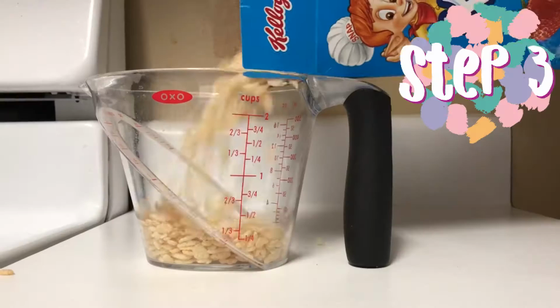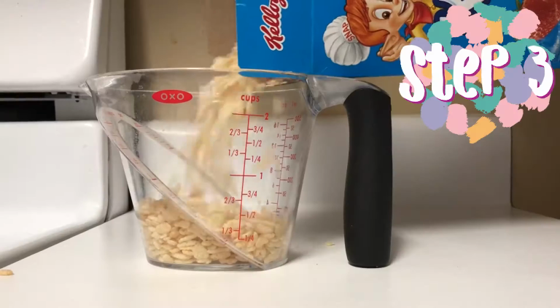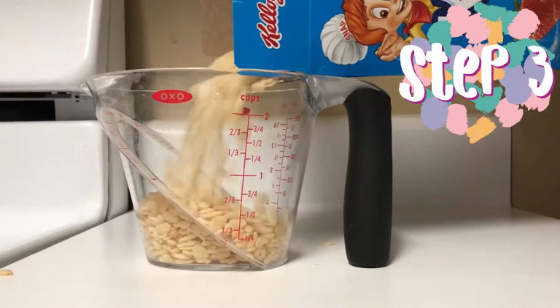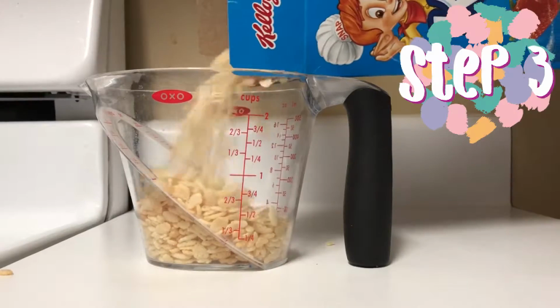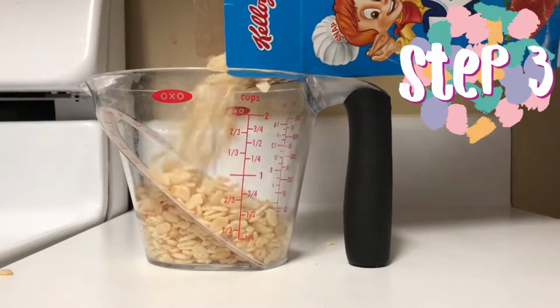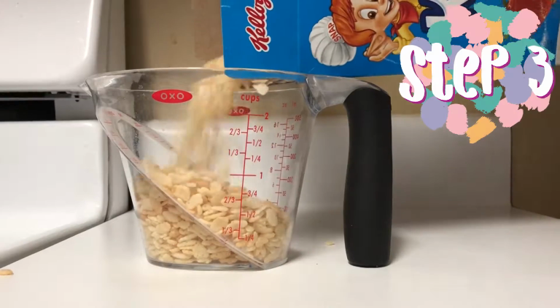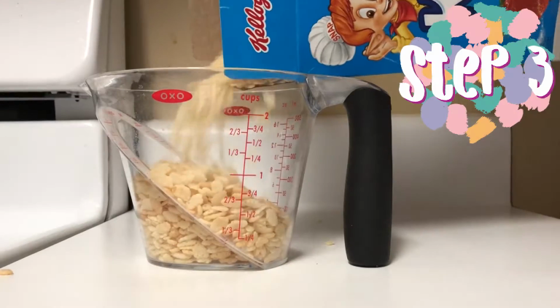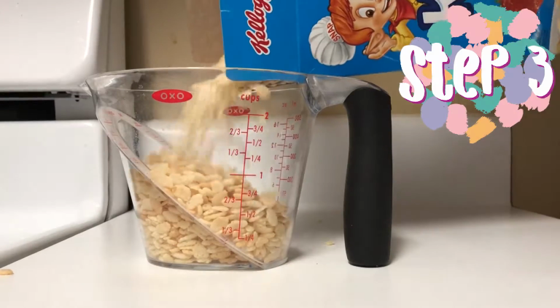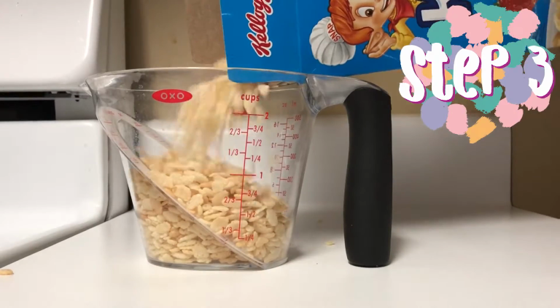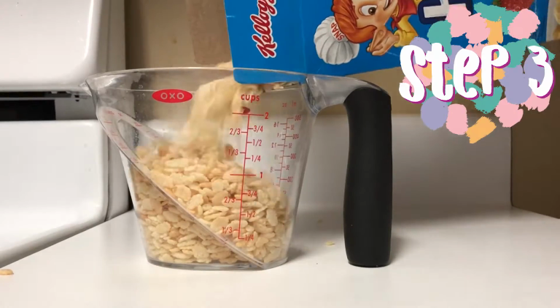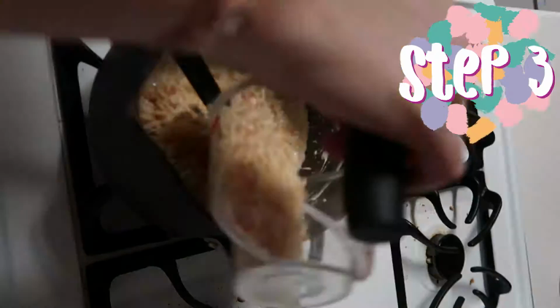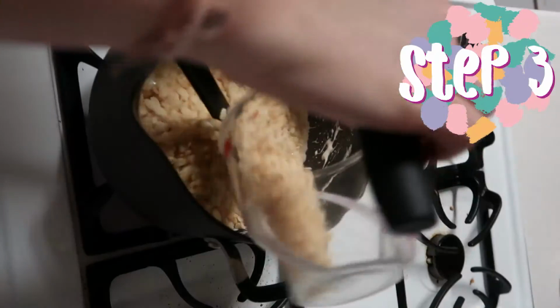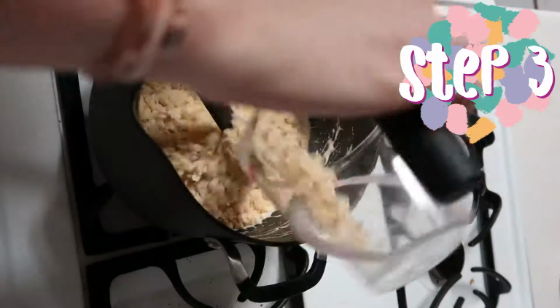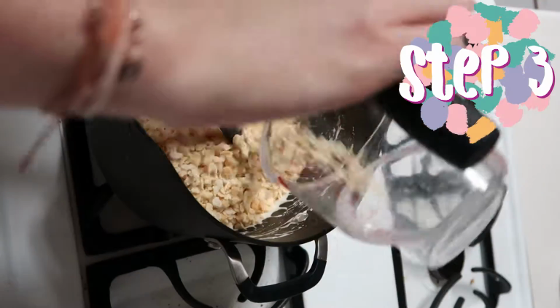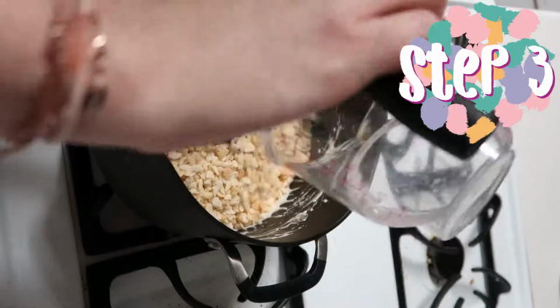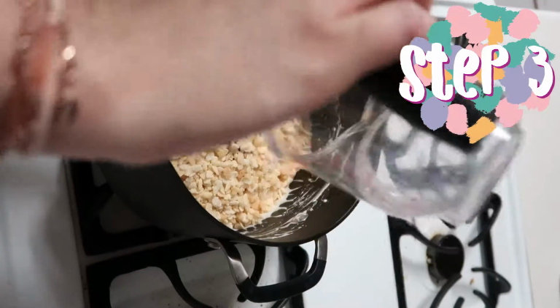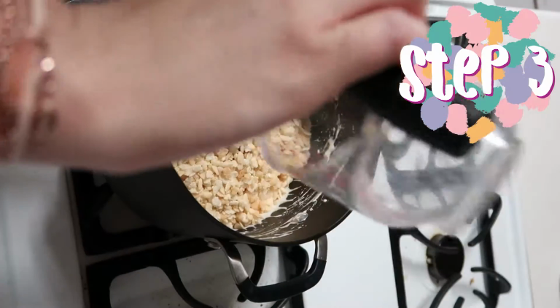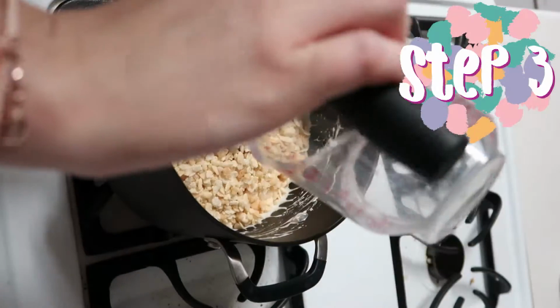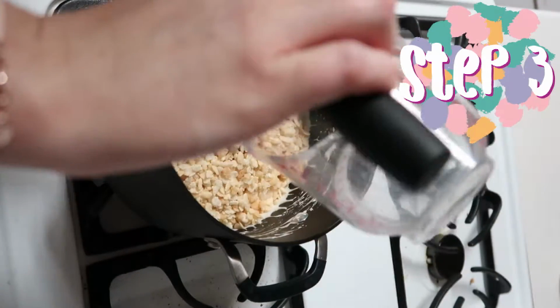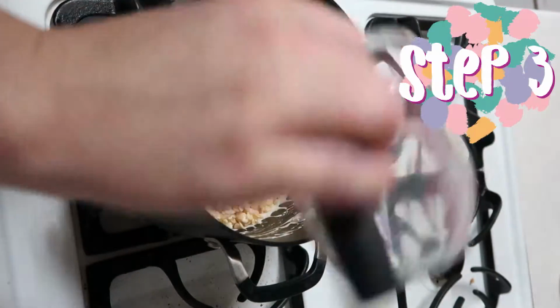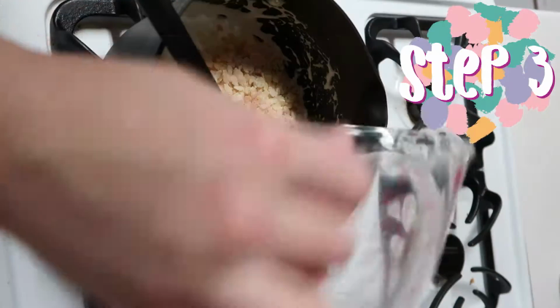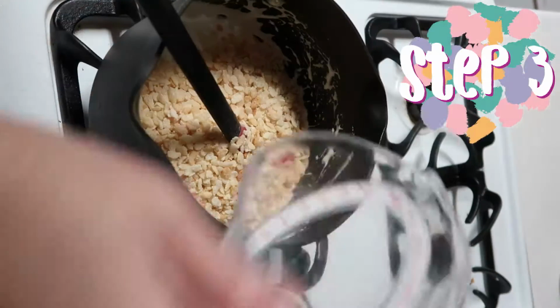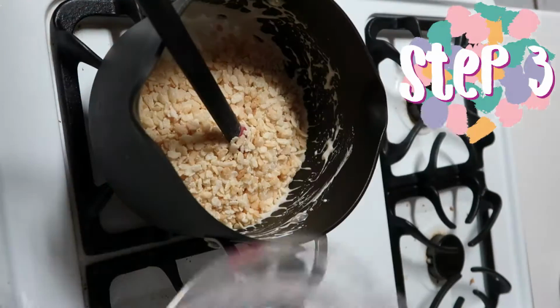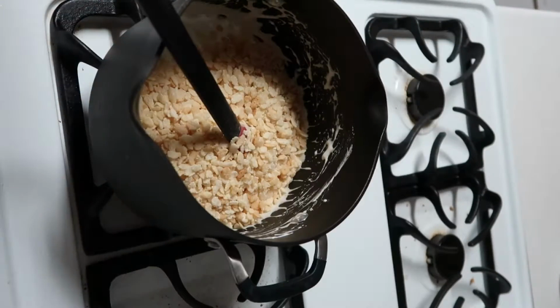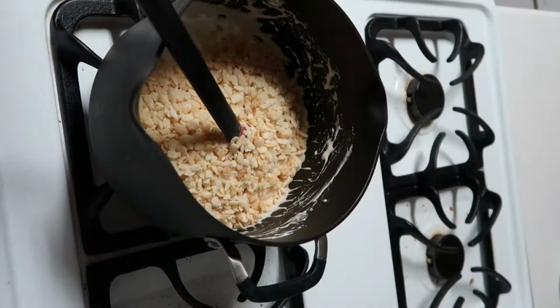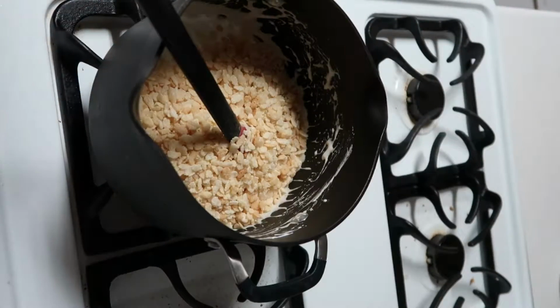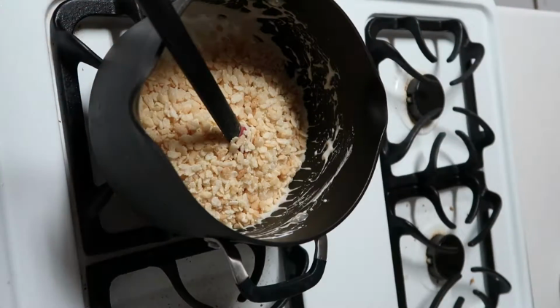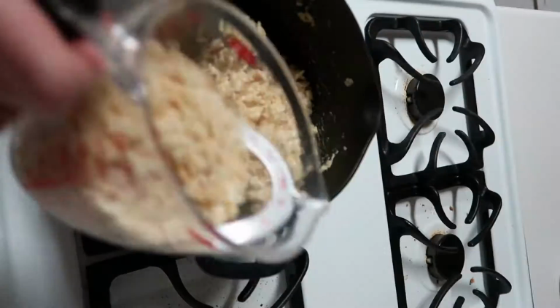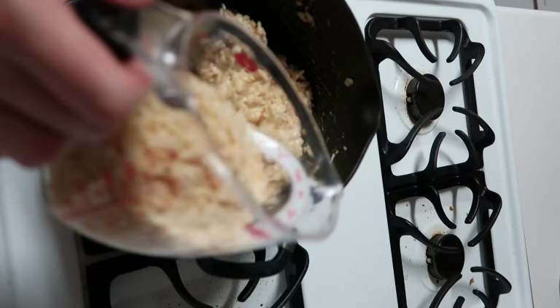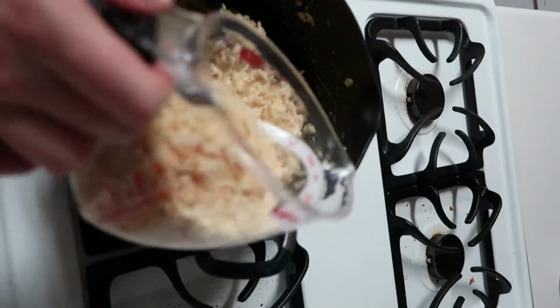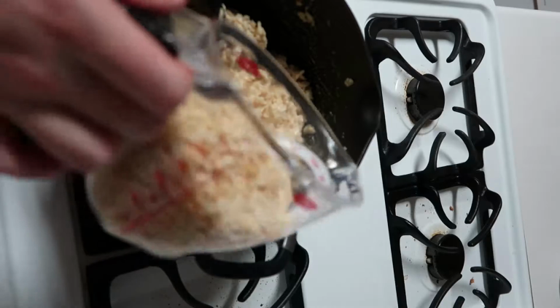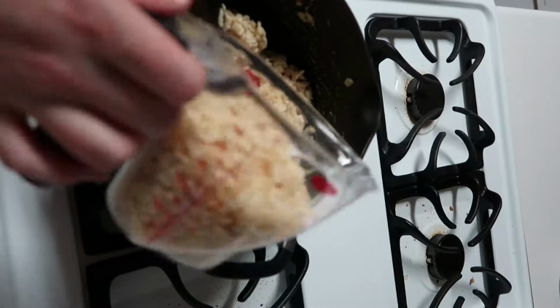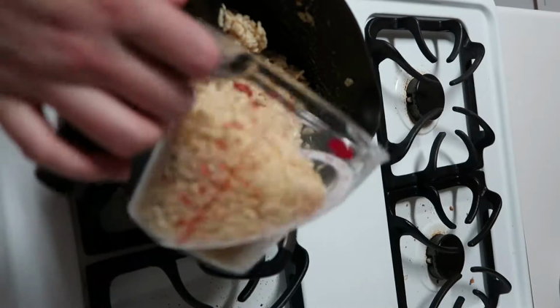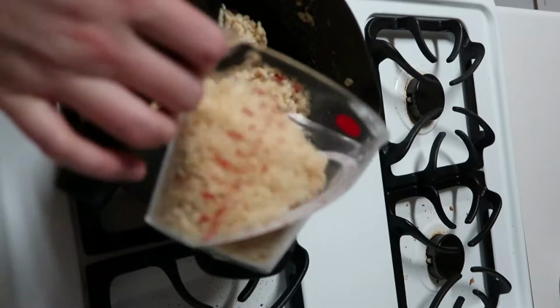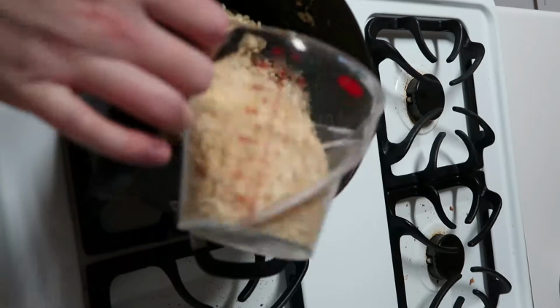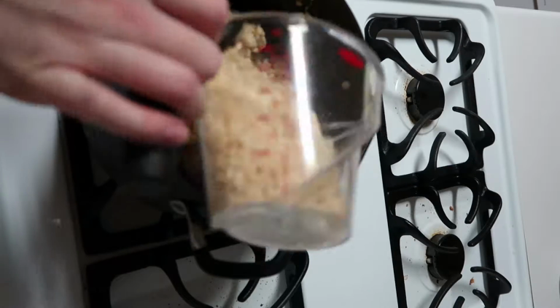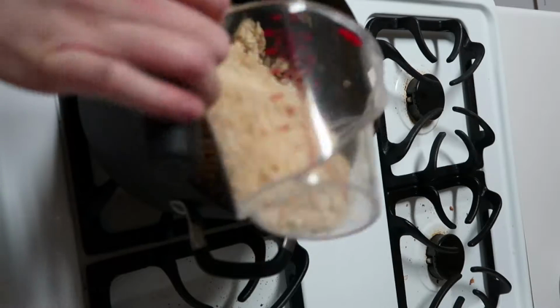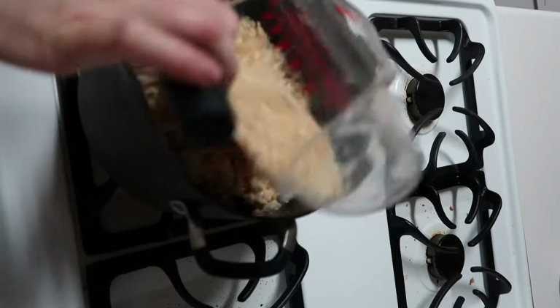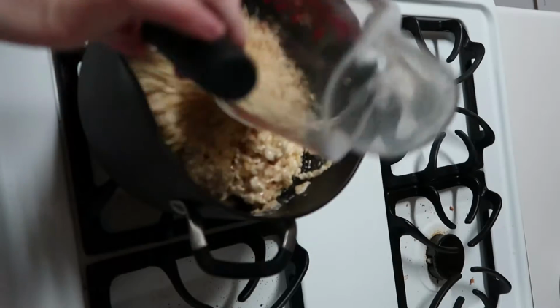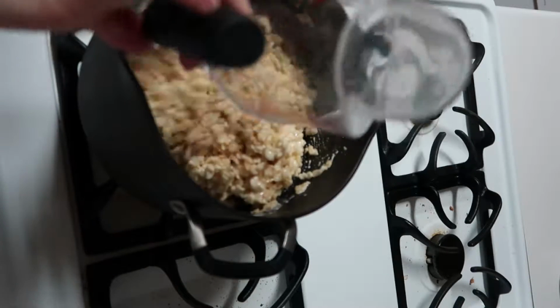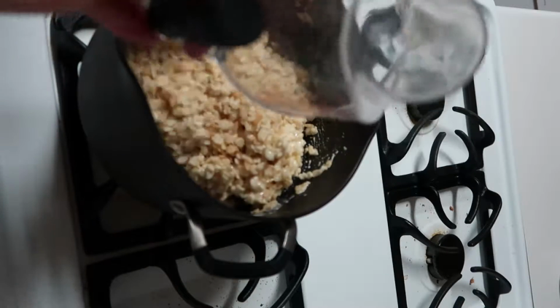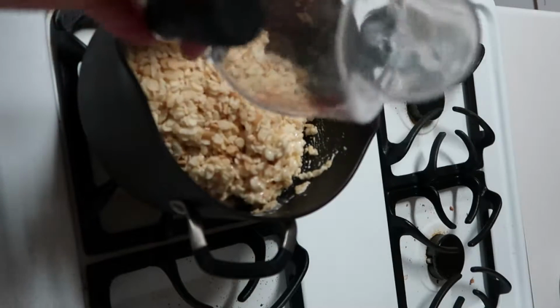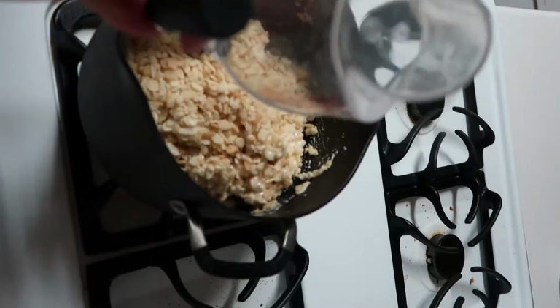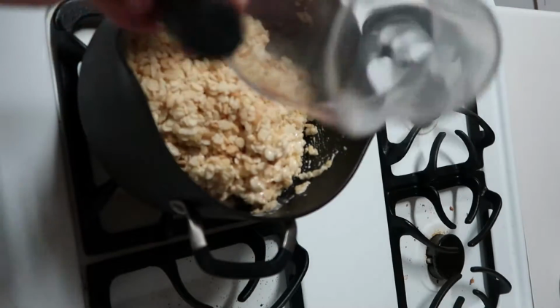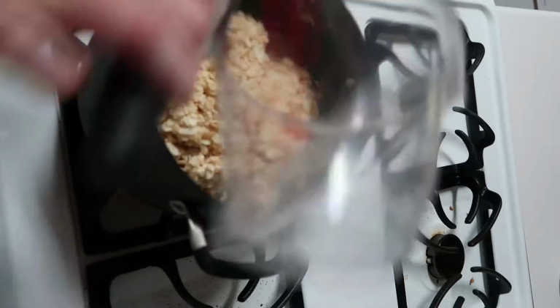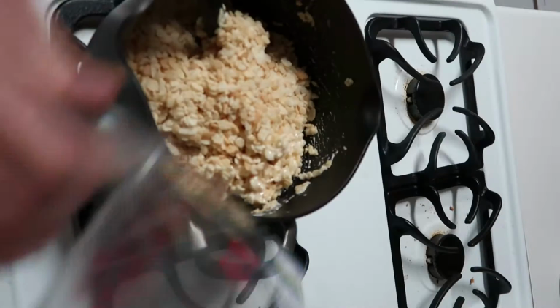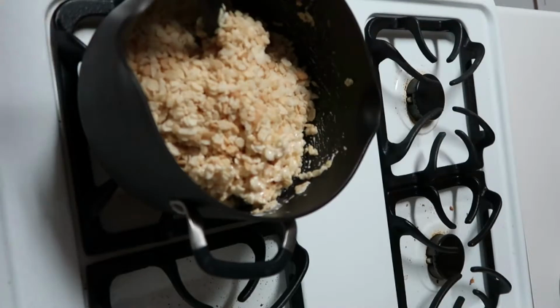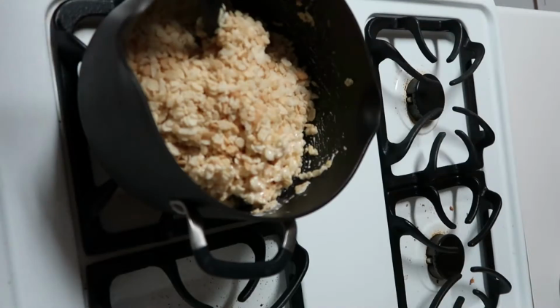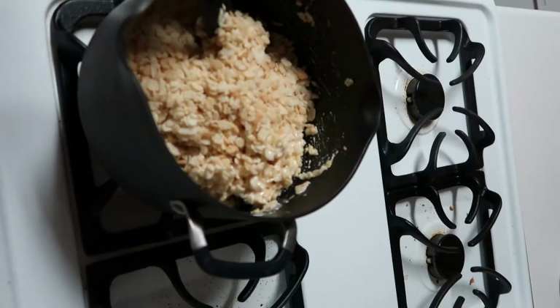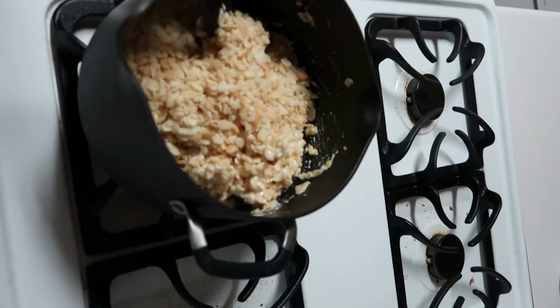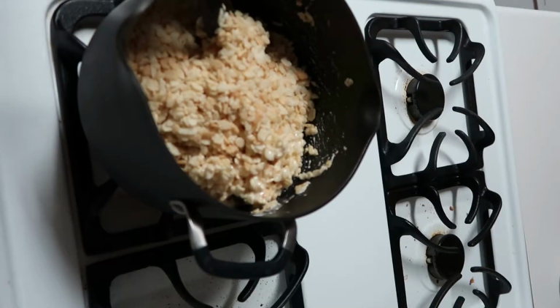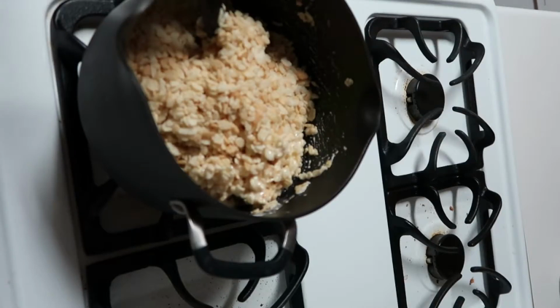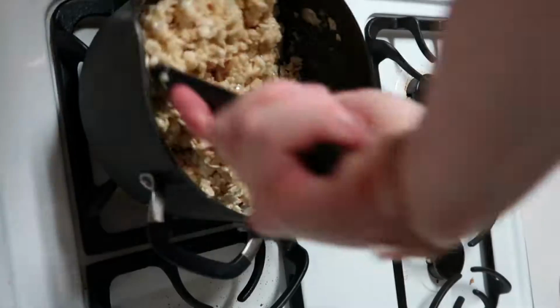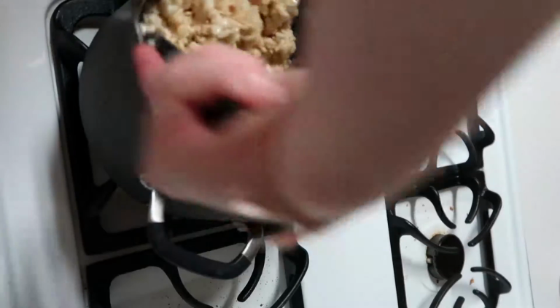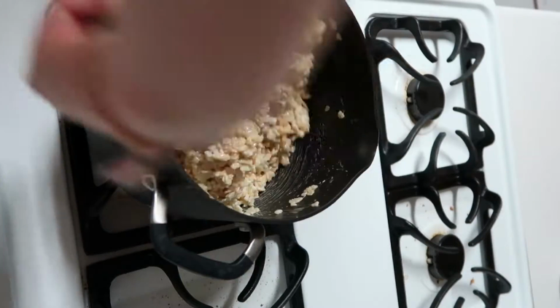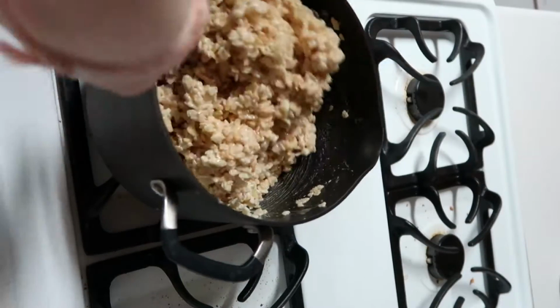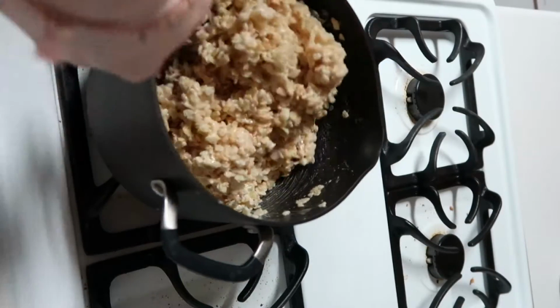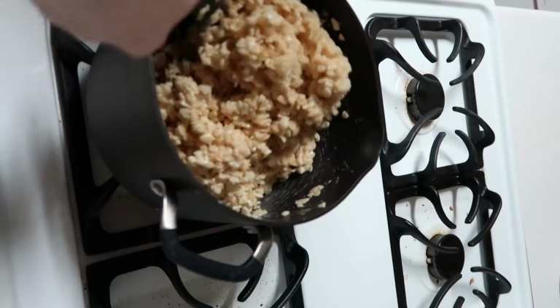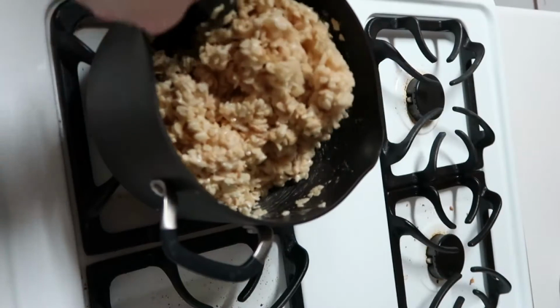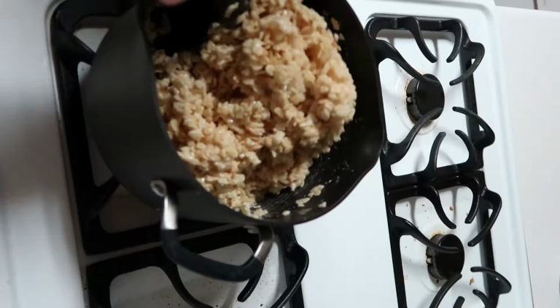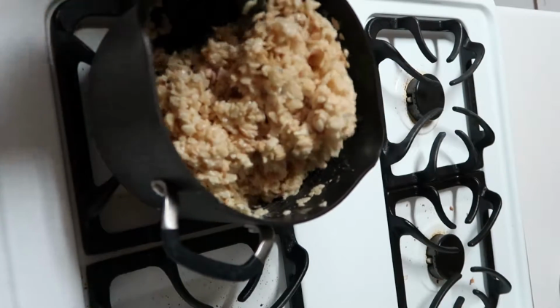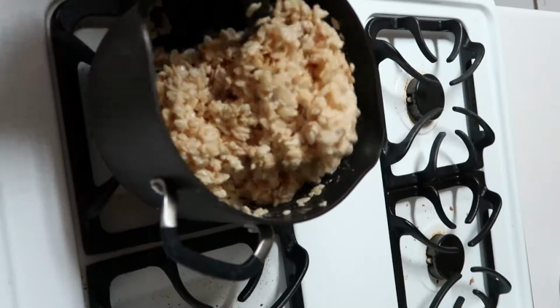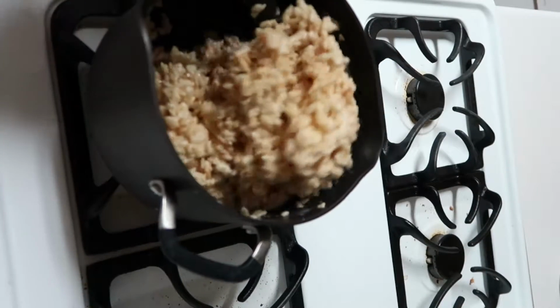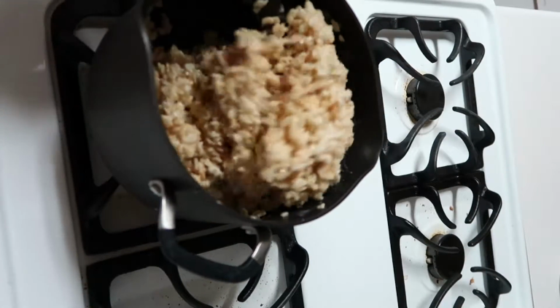Step 3: Turn off the heat, then add Rice Krispies, stirring with the marshmallows until evenly coated.